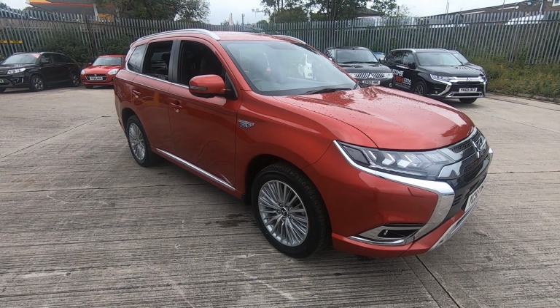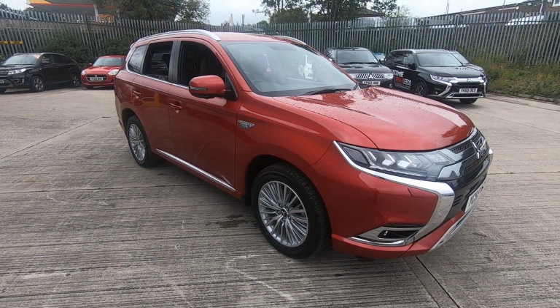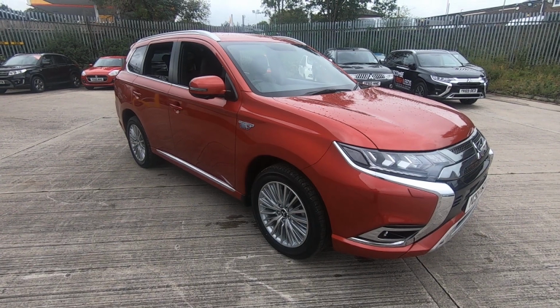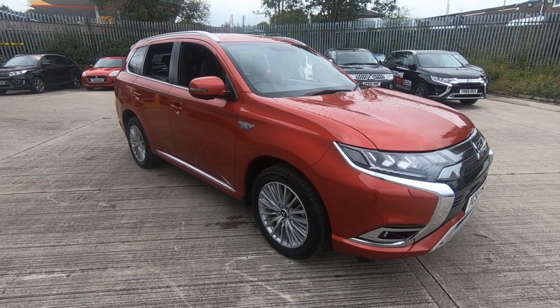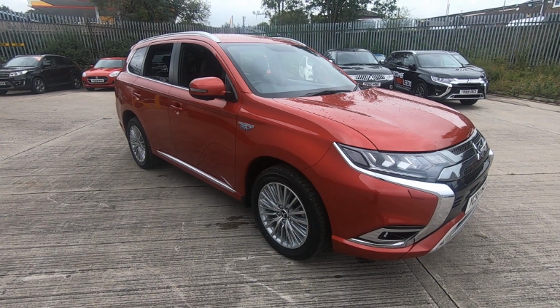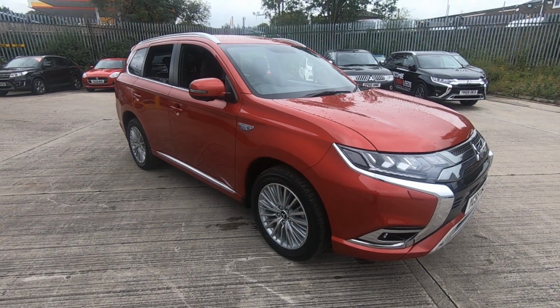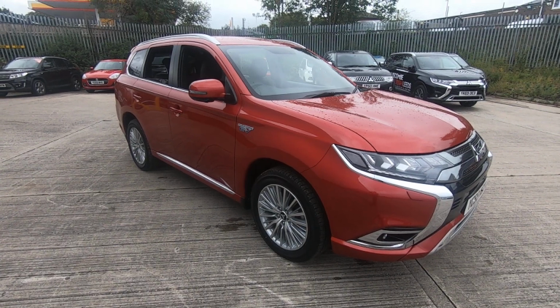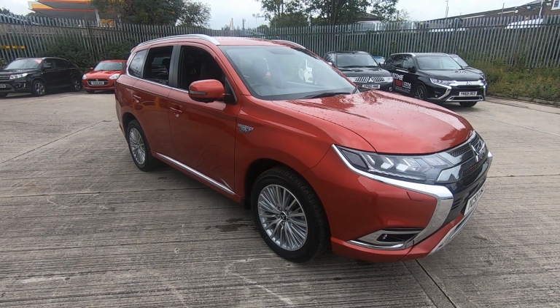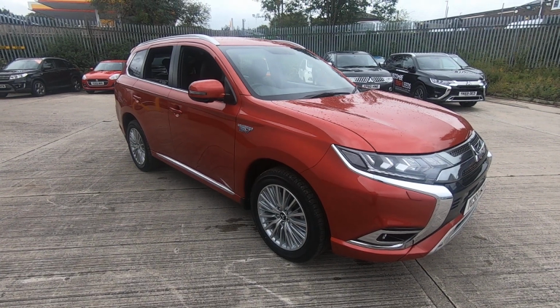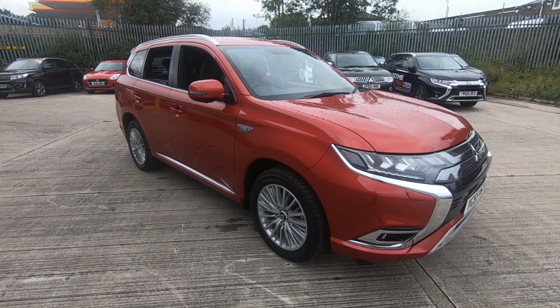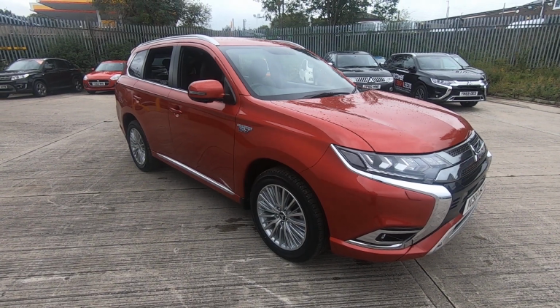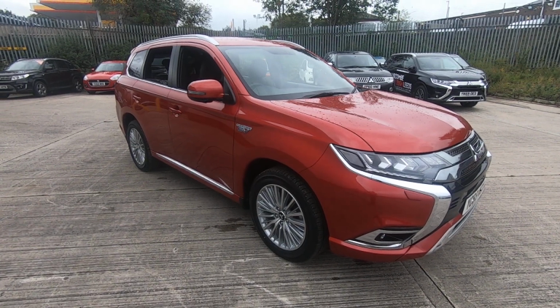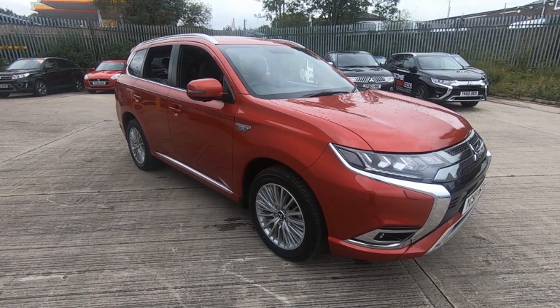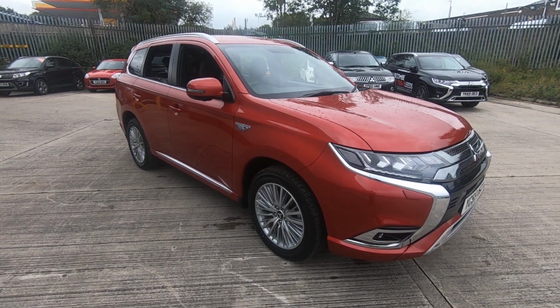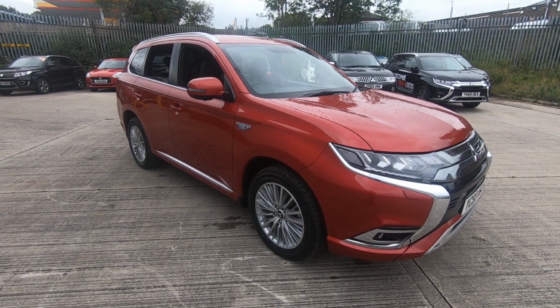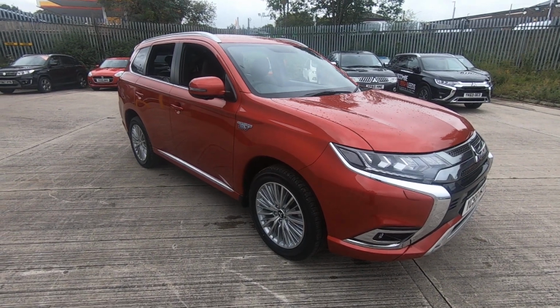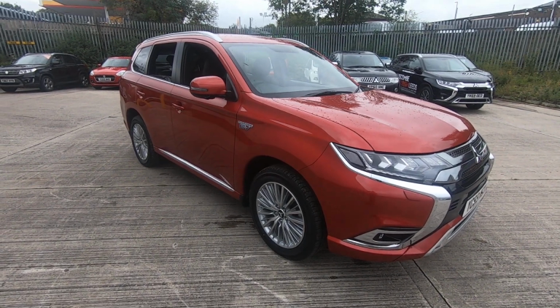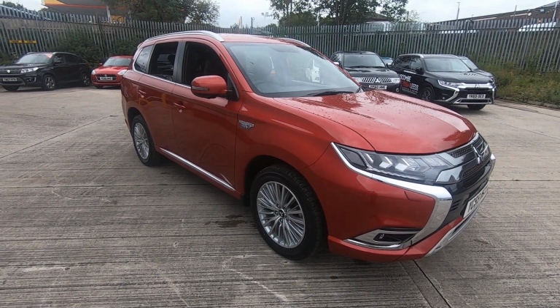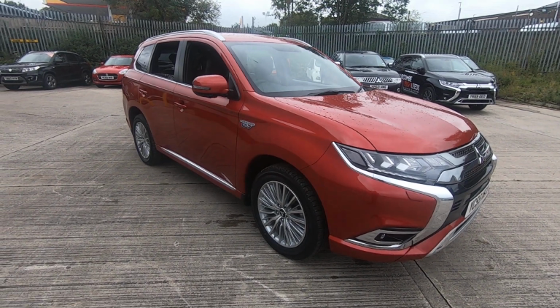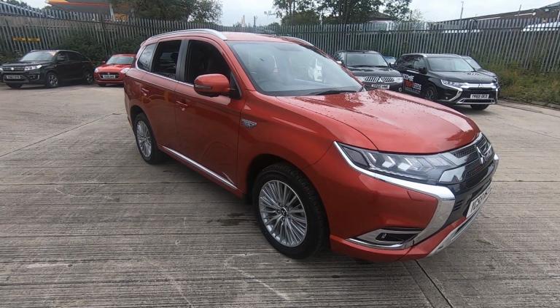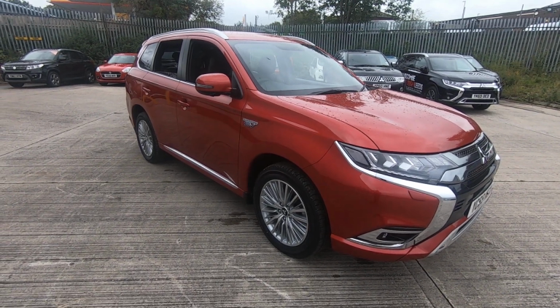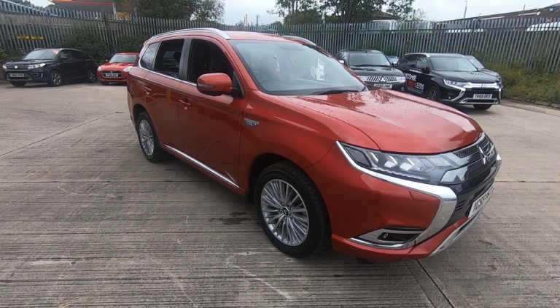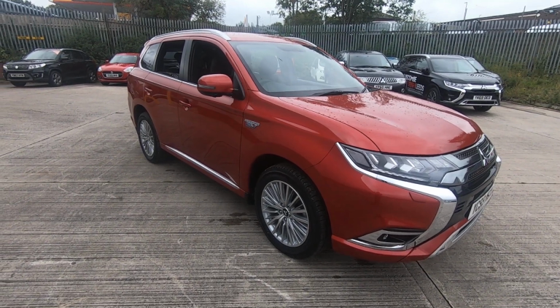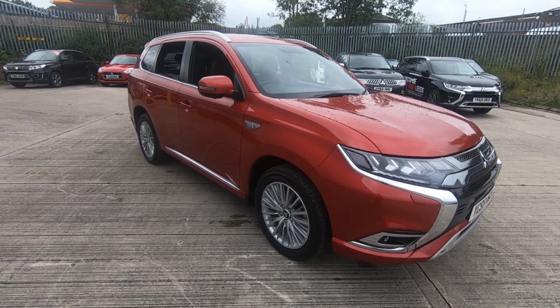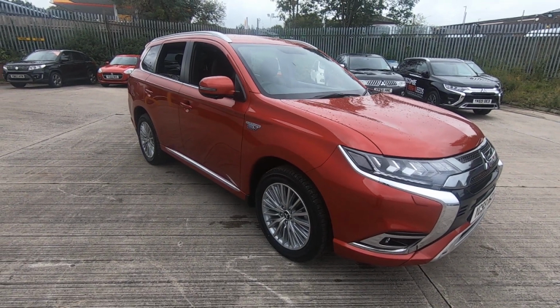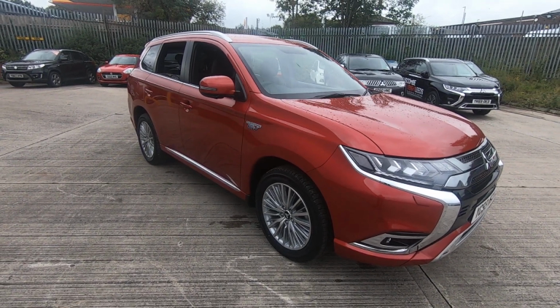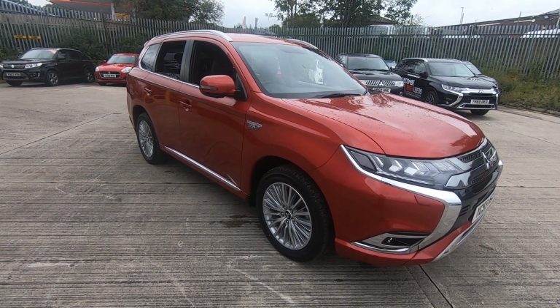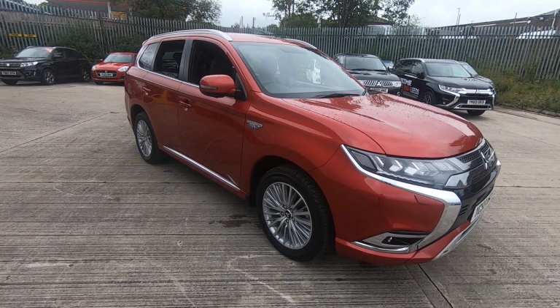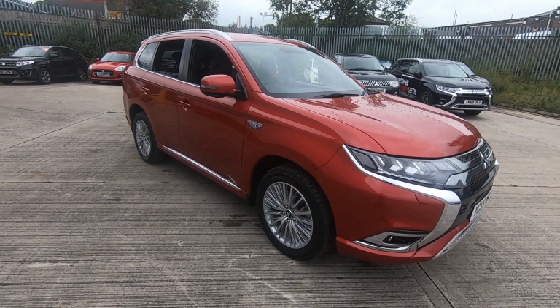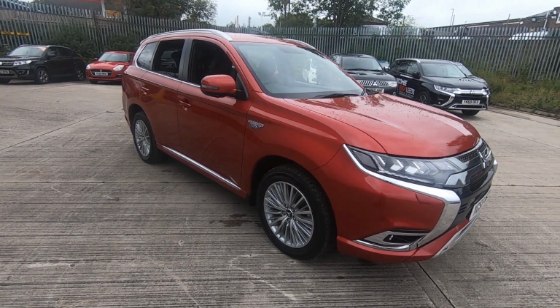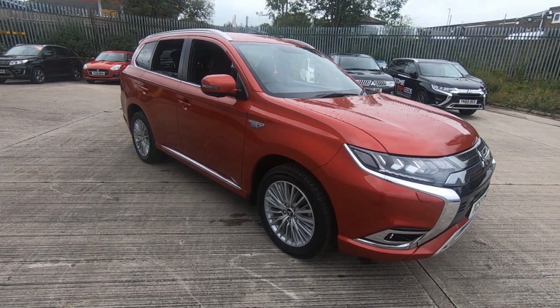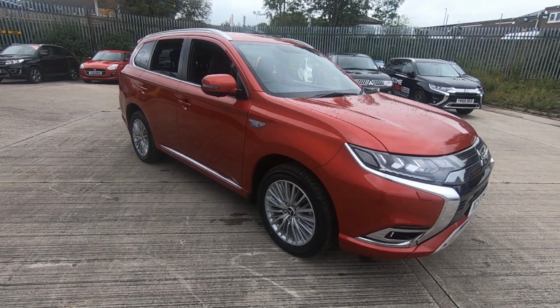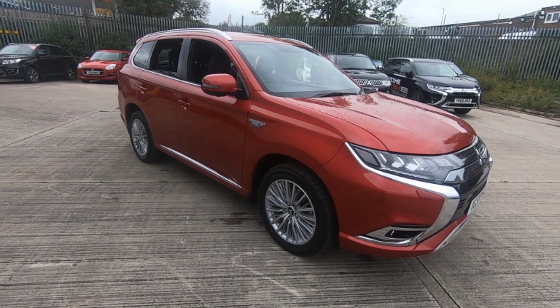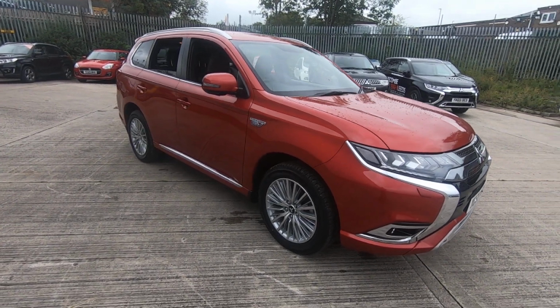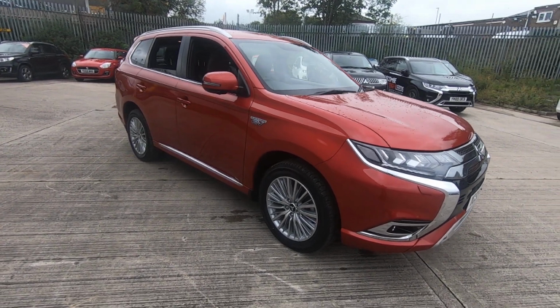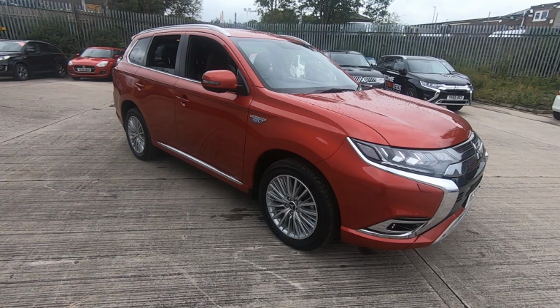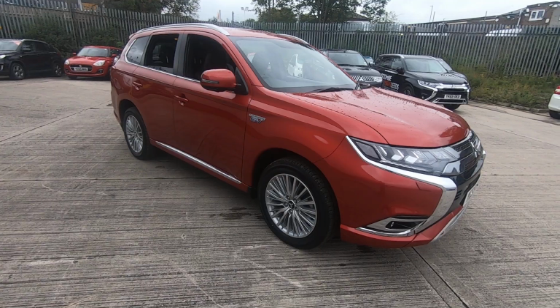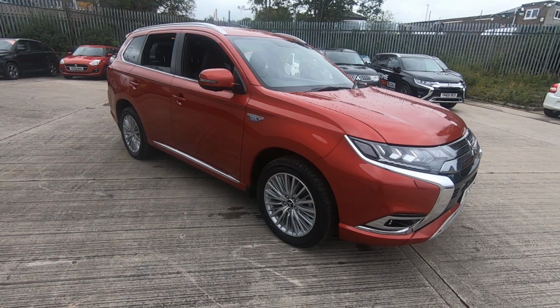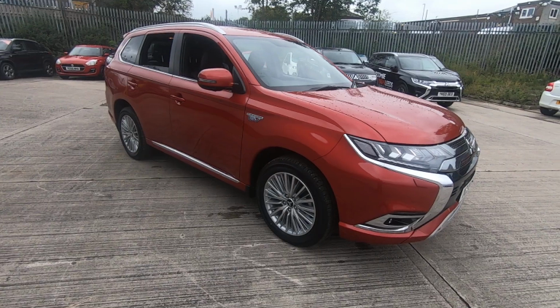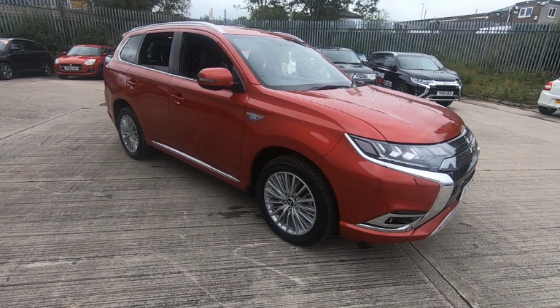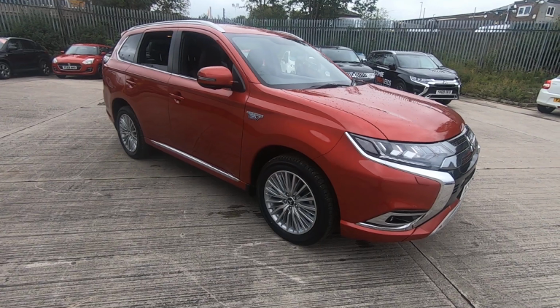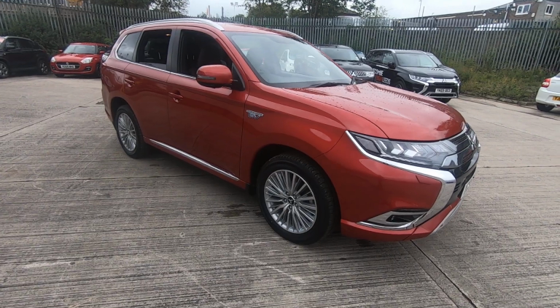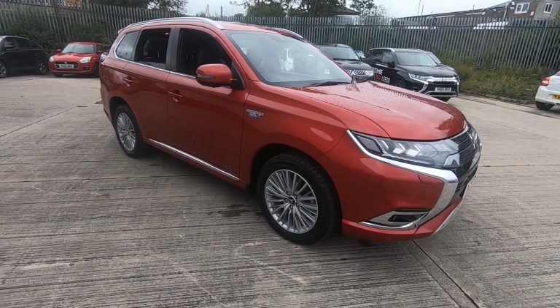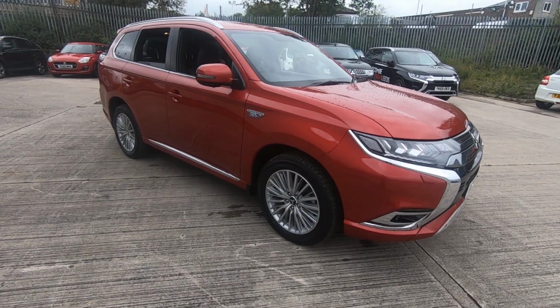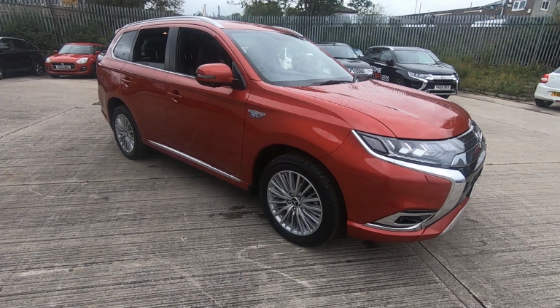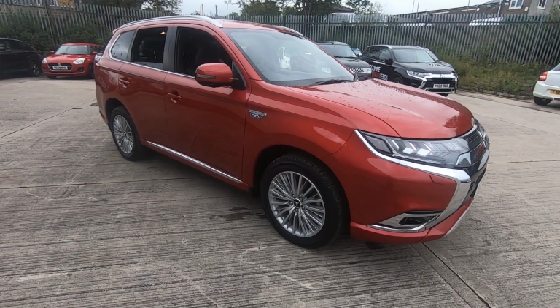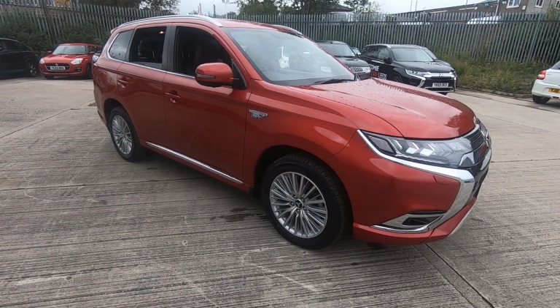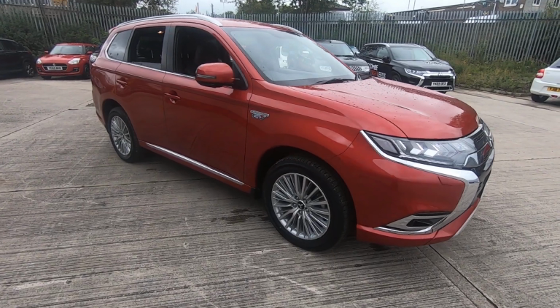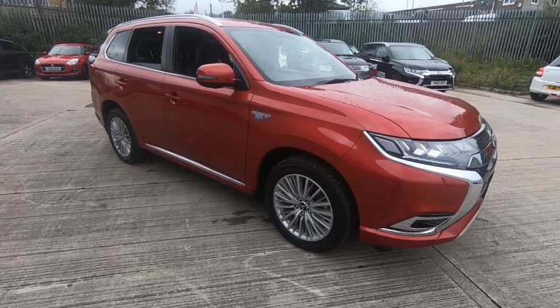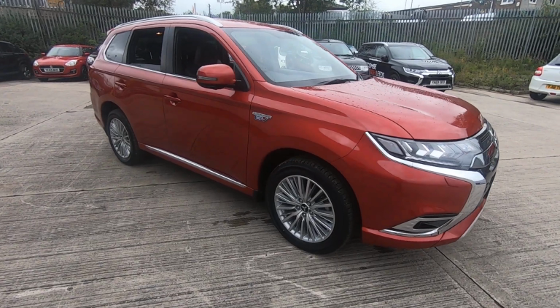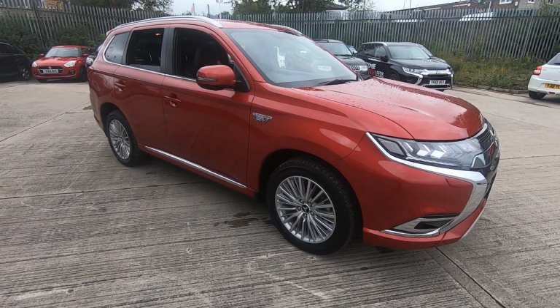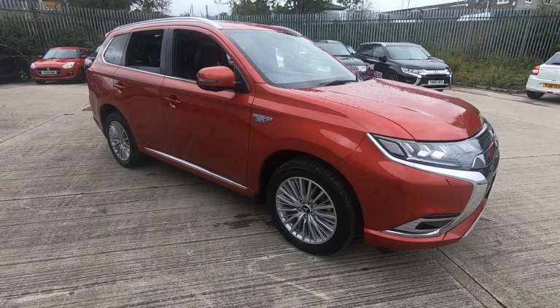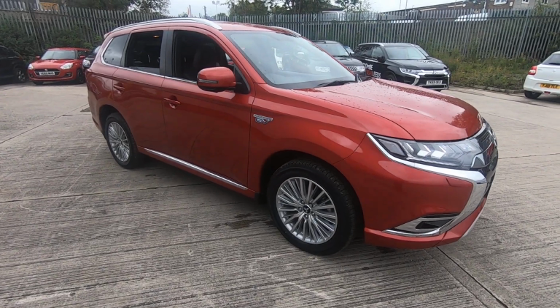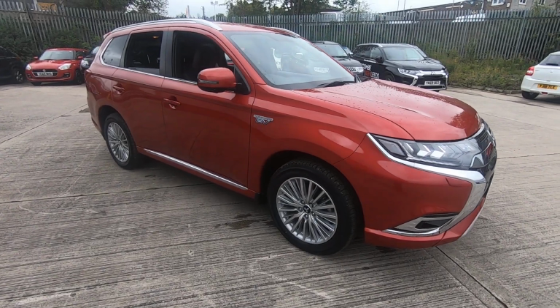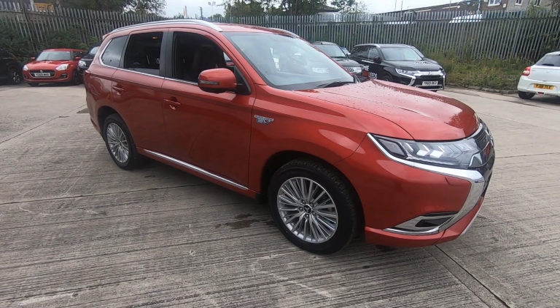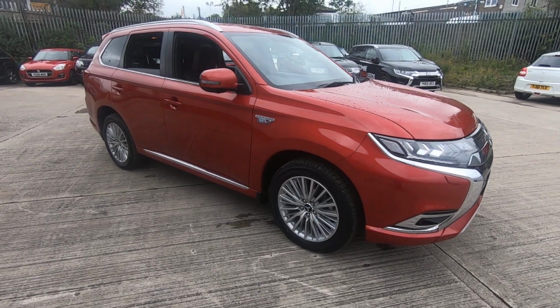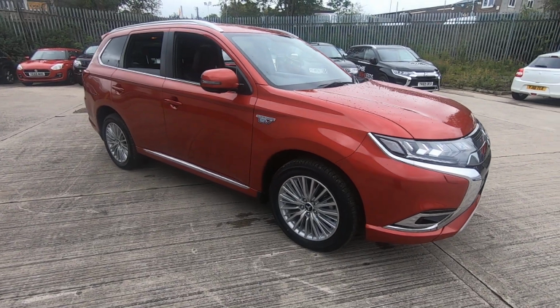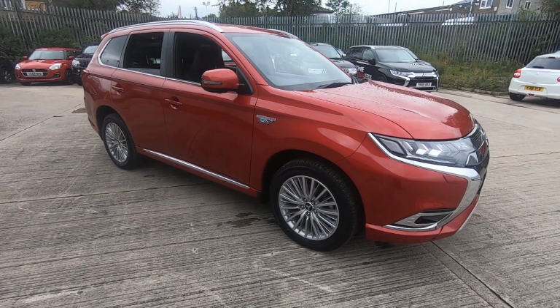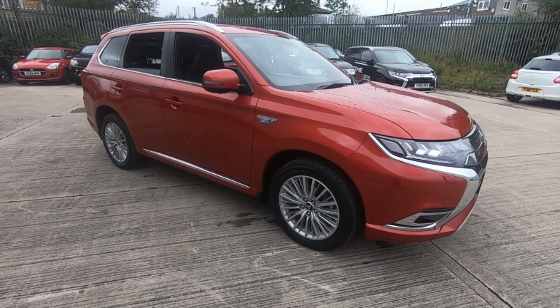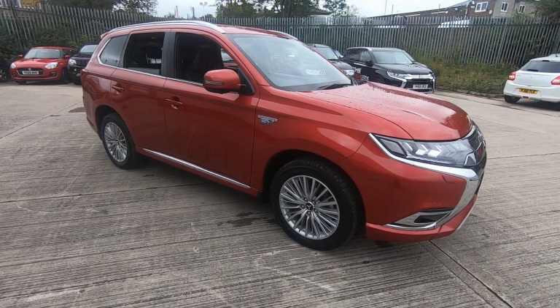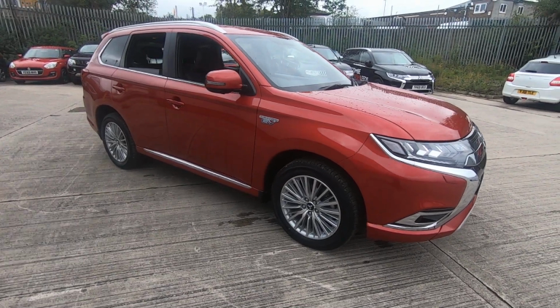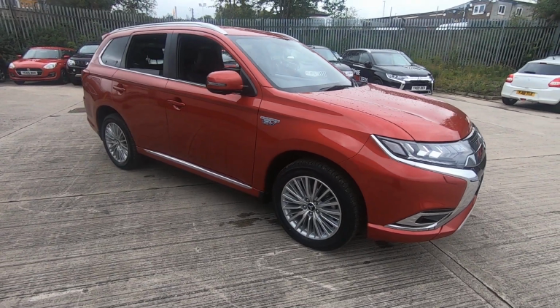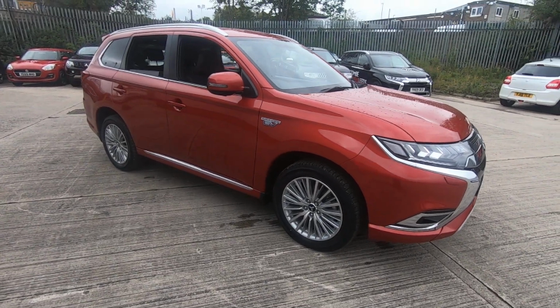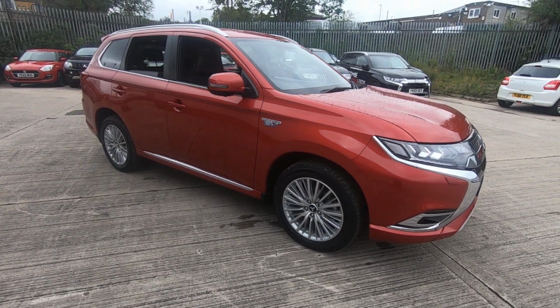Pluska Mitsubishi of Leeds are delighted to offer for sale this fantastic pre-registered delivery mileage Mitsubishi Outlander 4H.